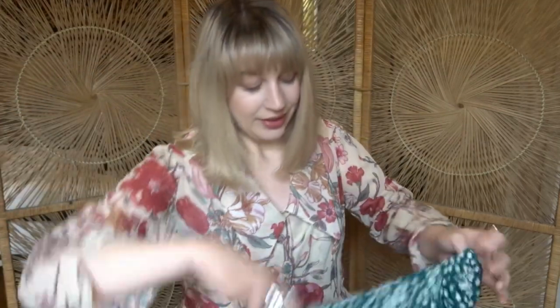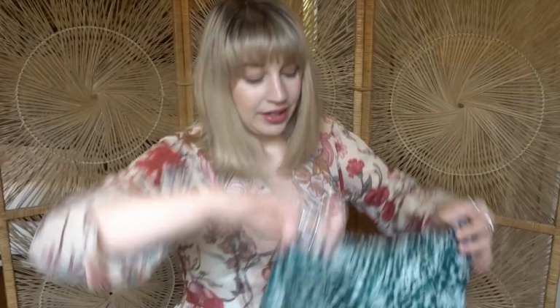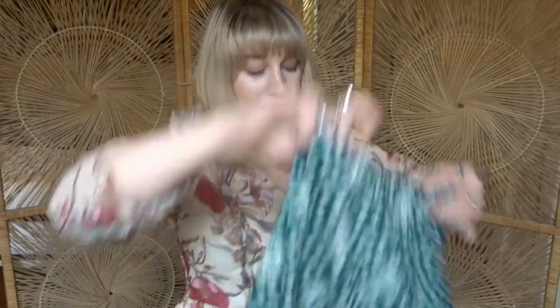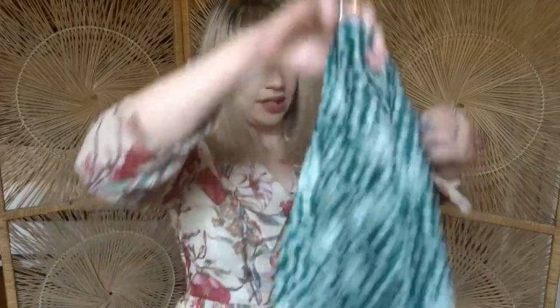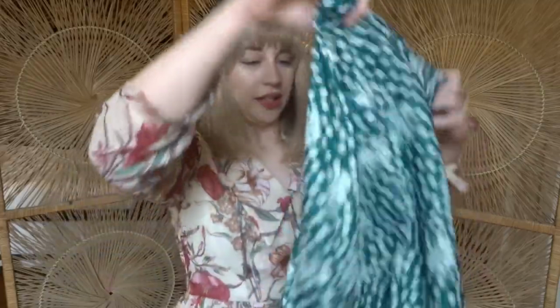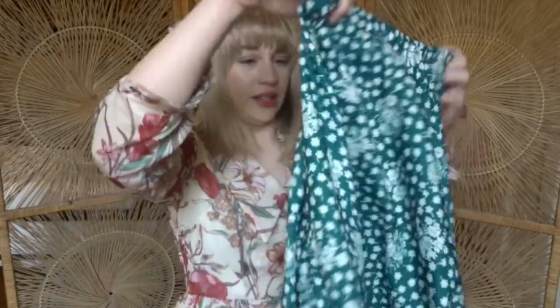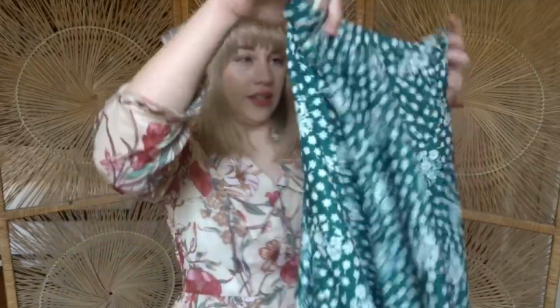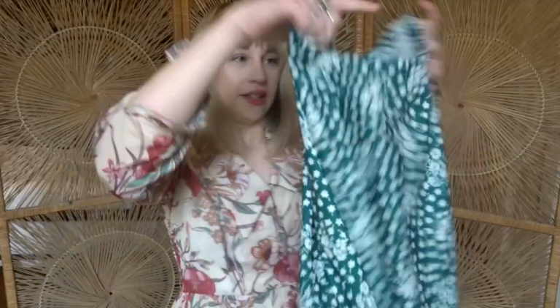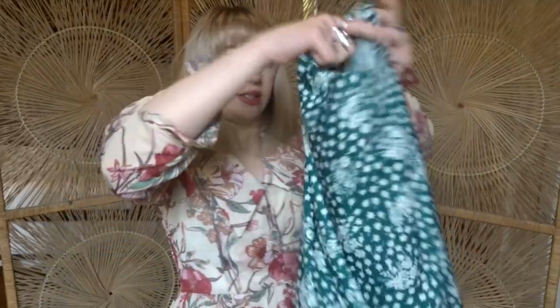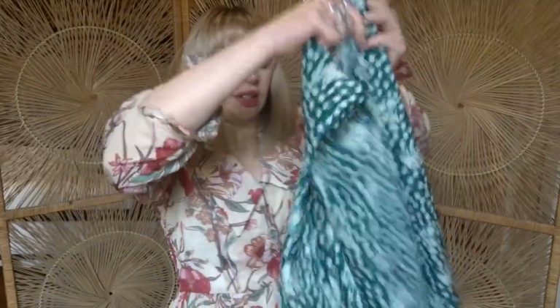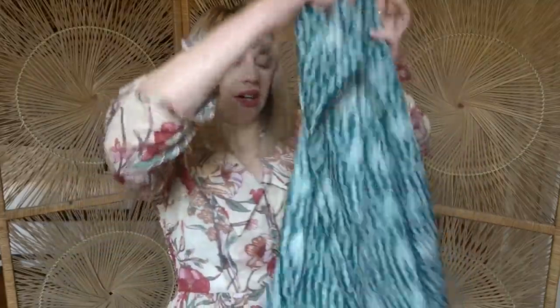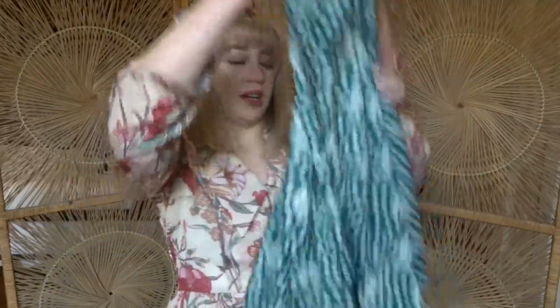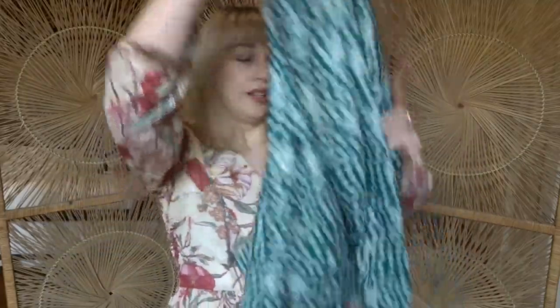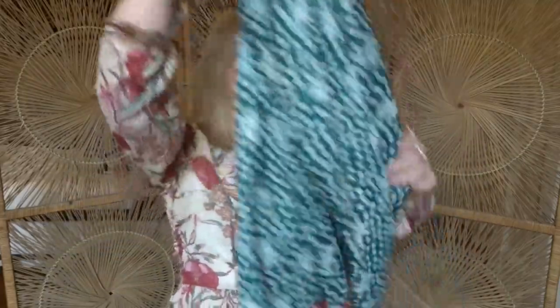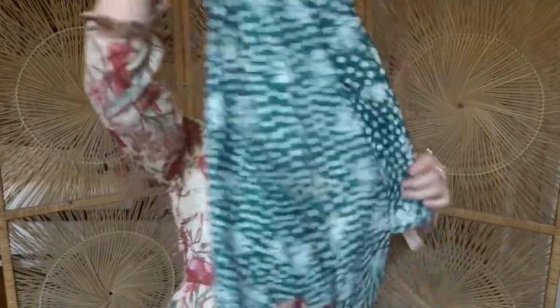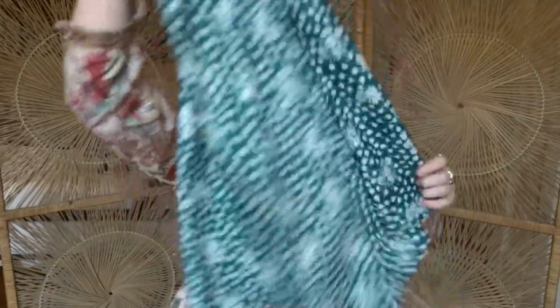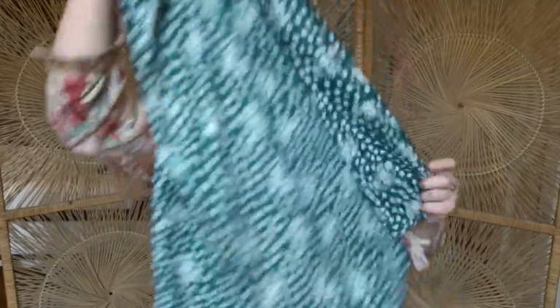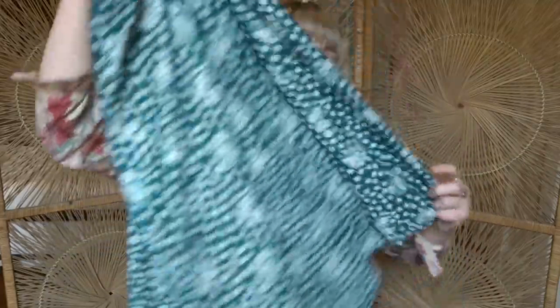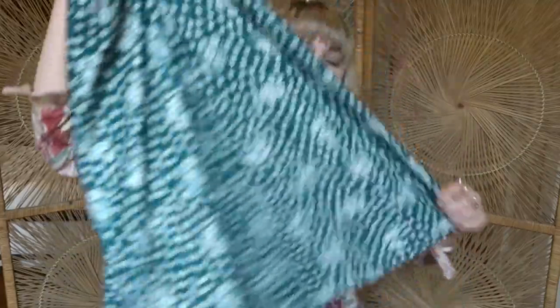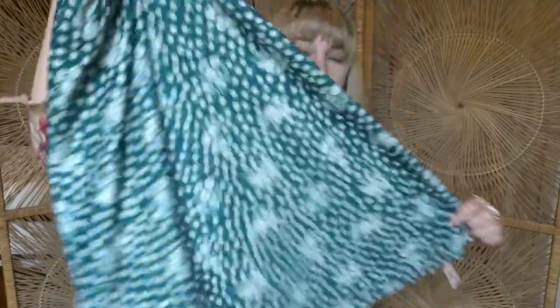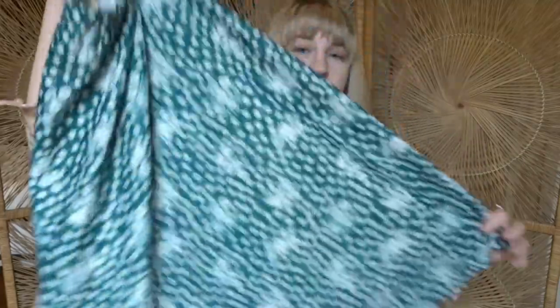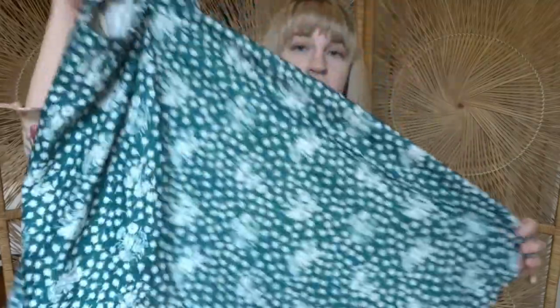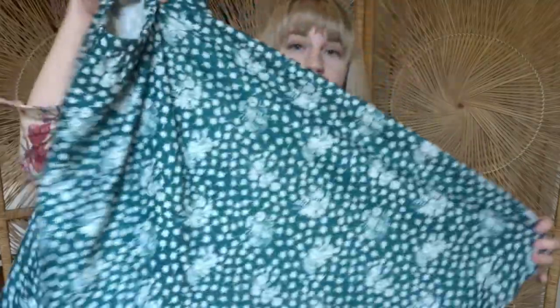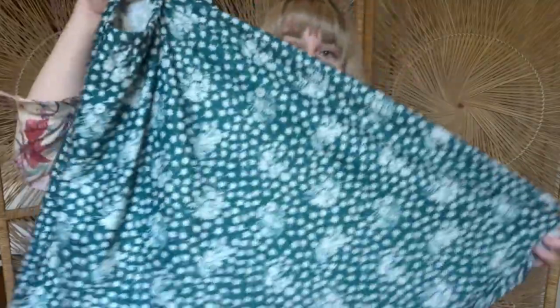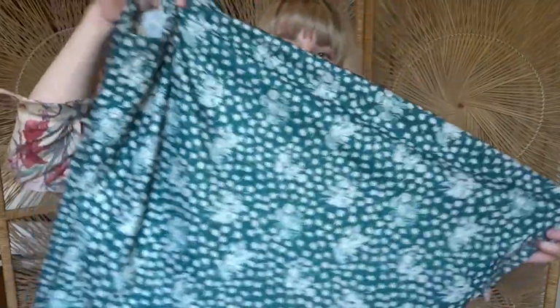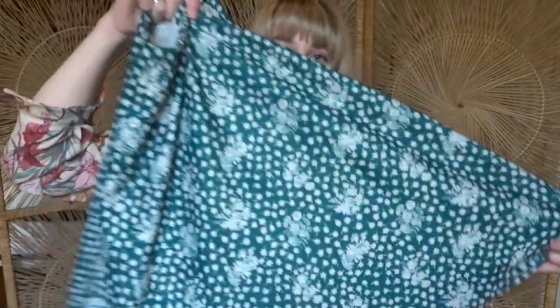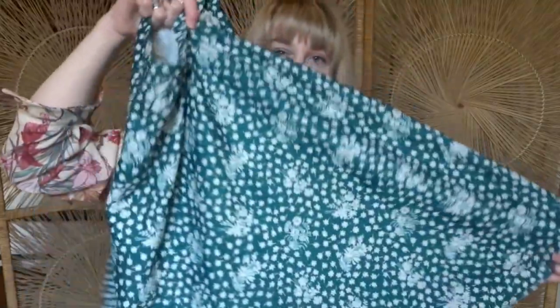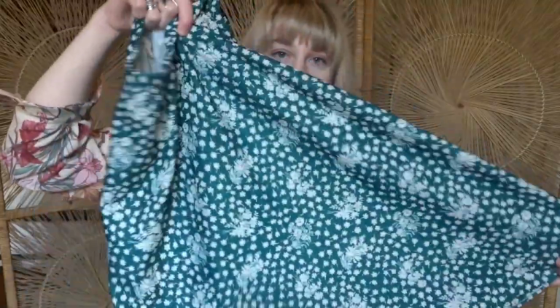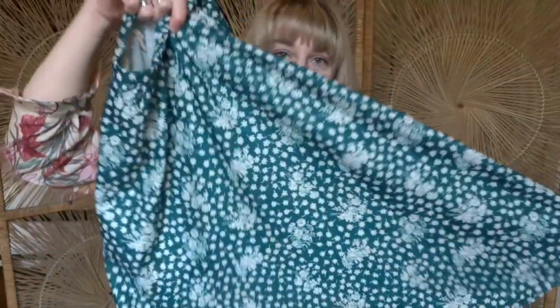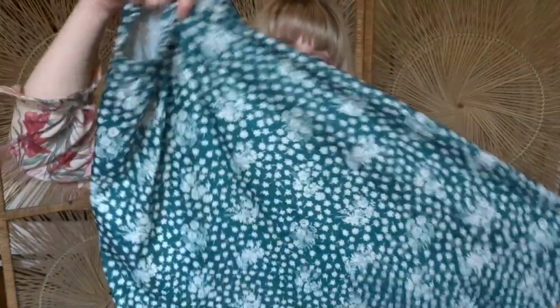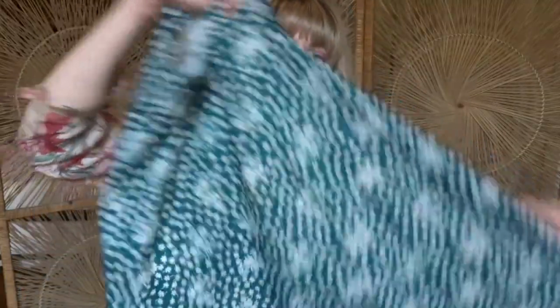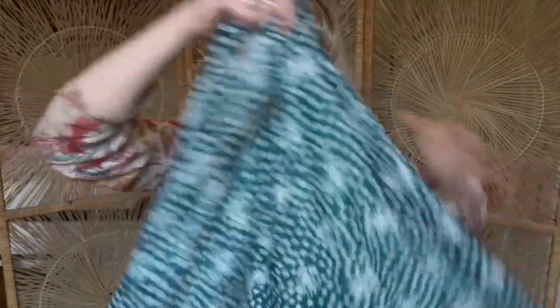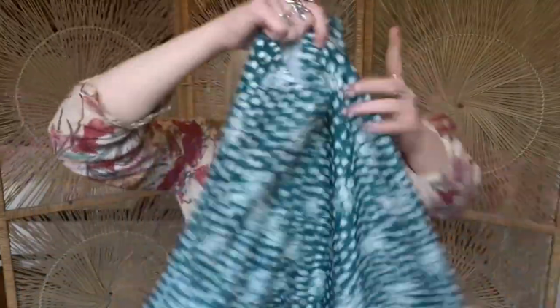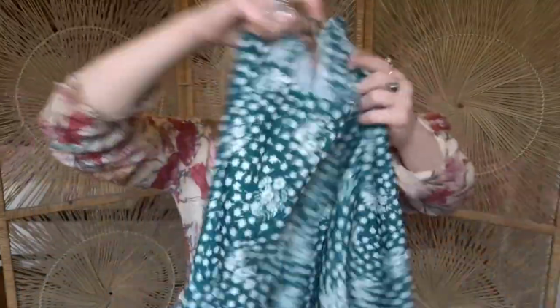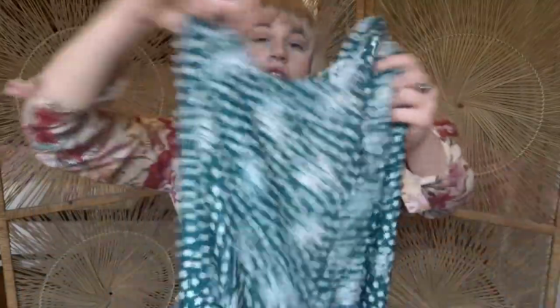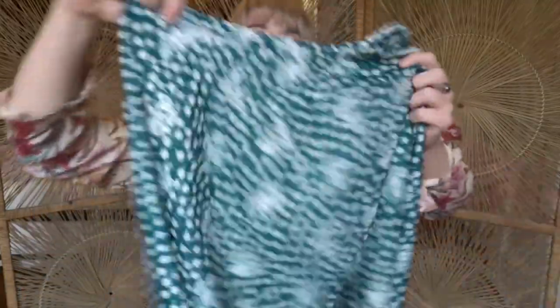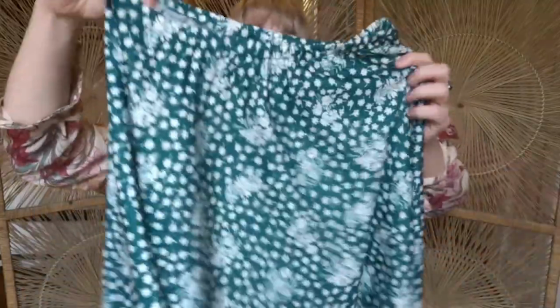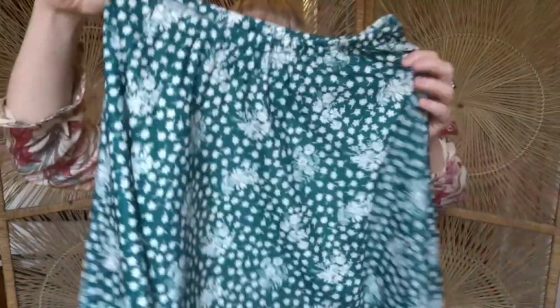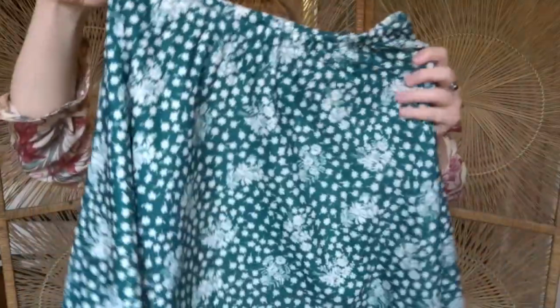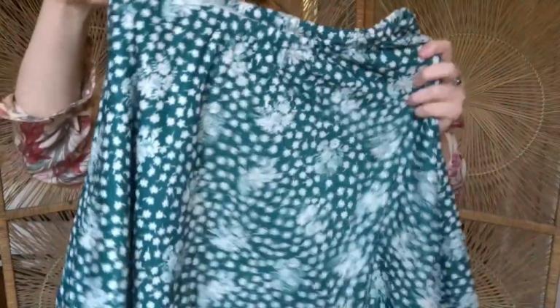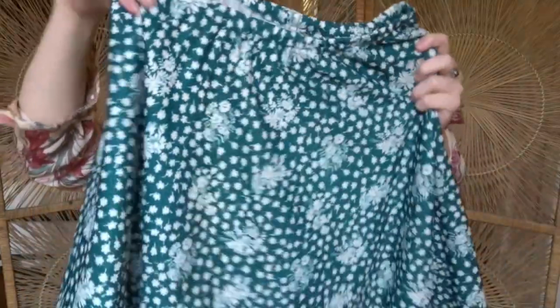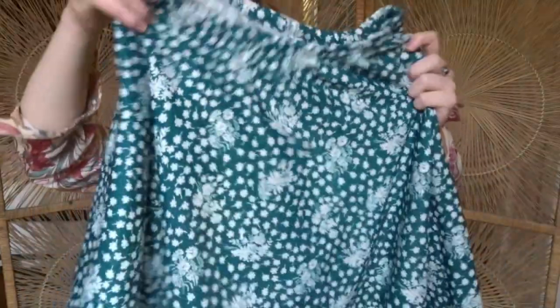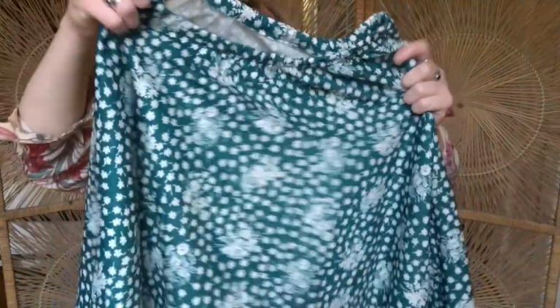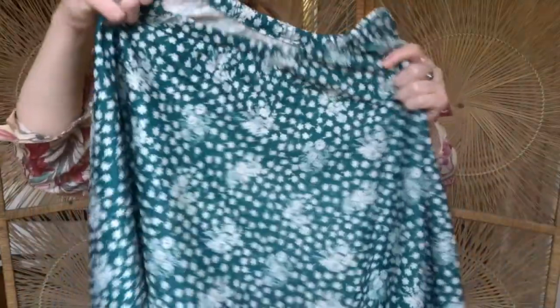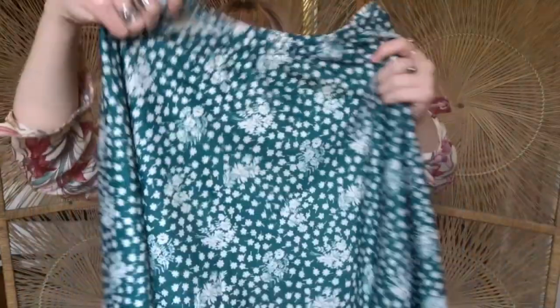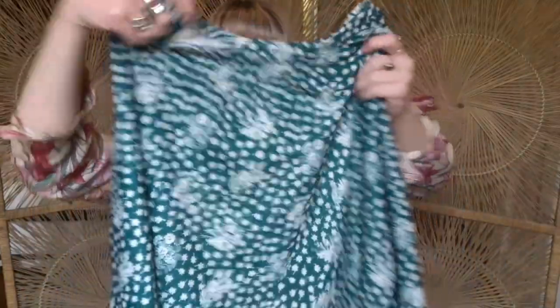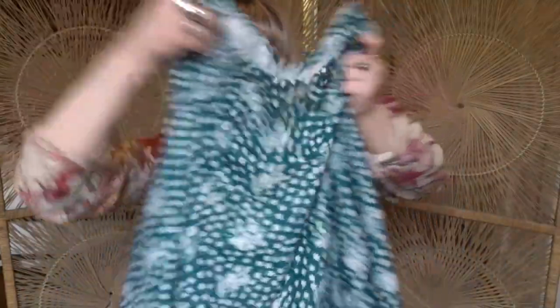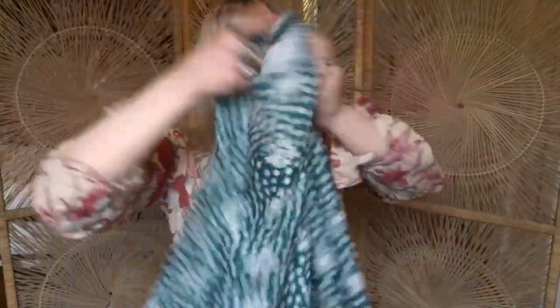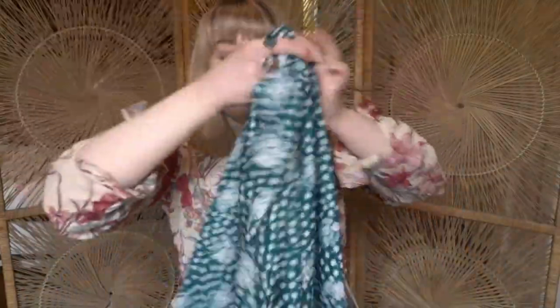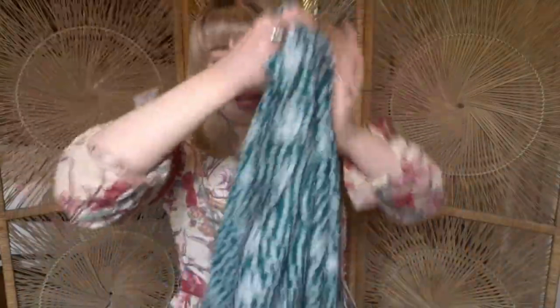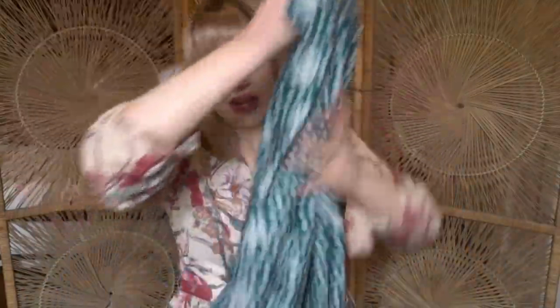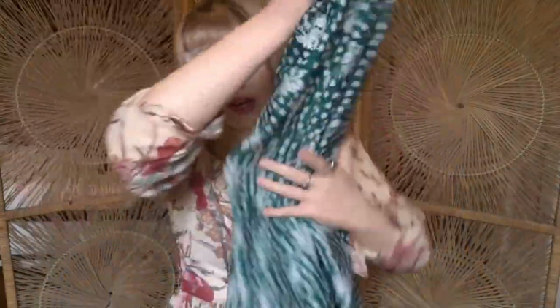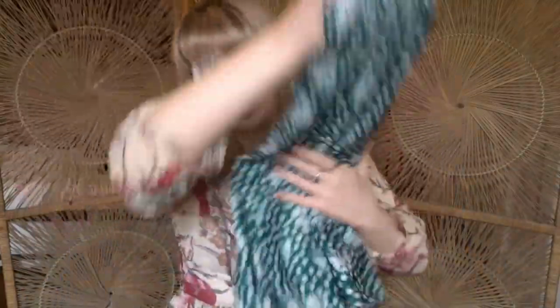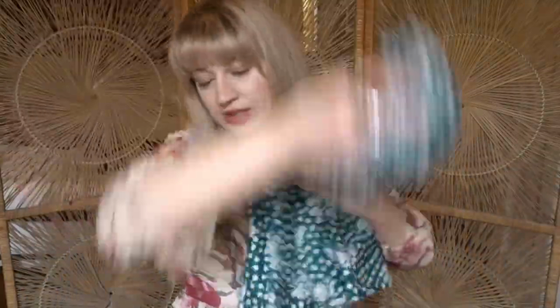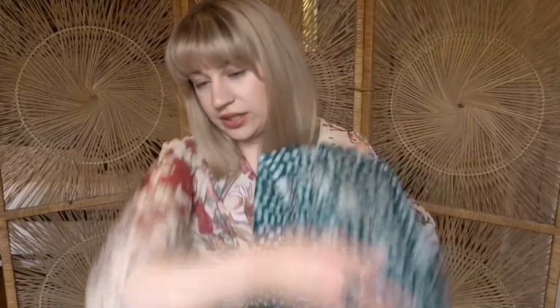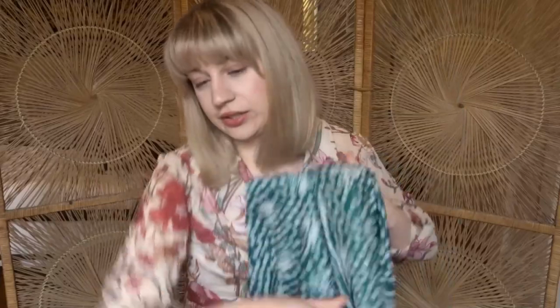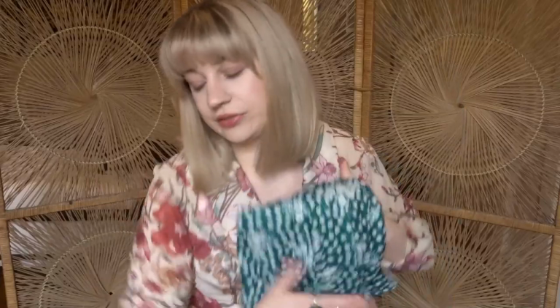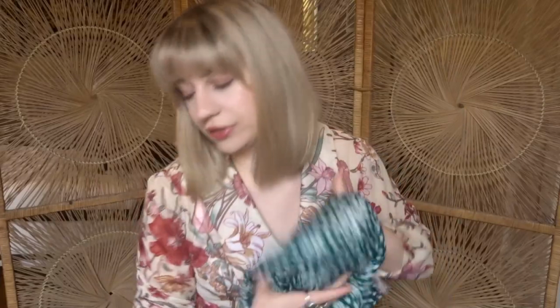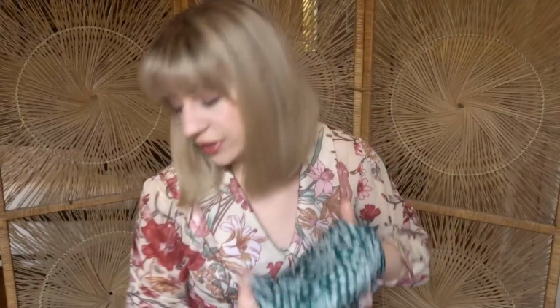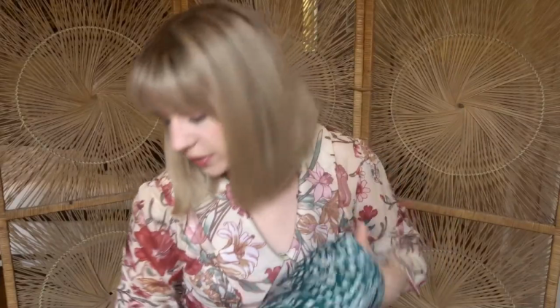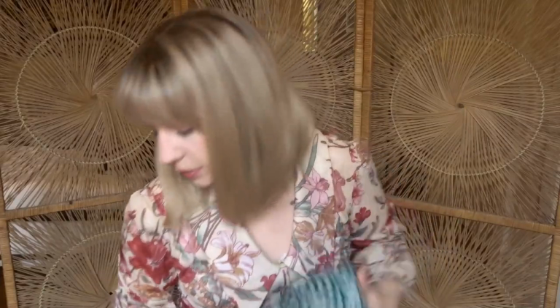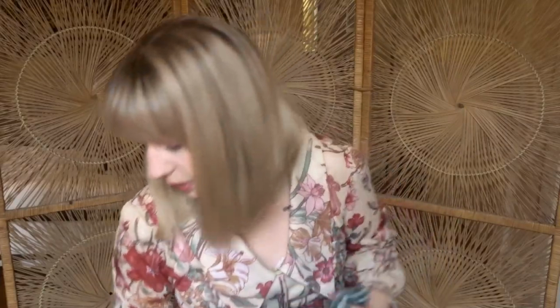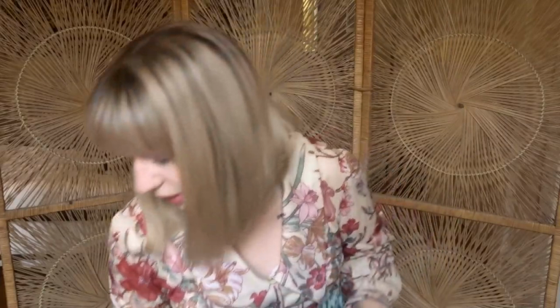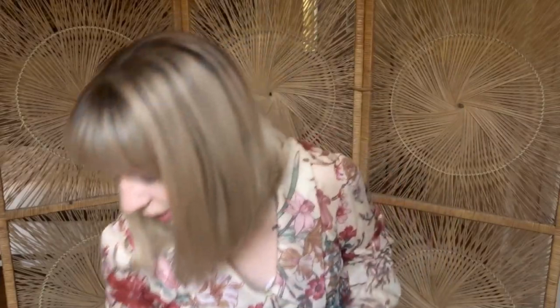And then this skirt is really stretchy — it has that flowiness, and it's really airy too for spring.